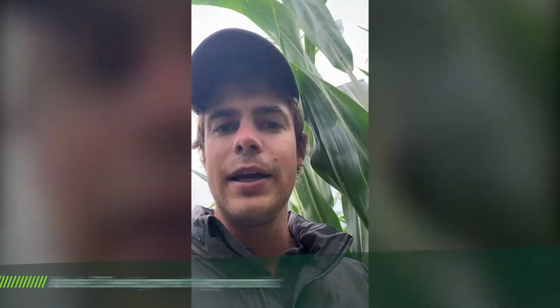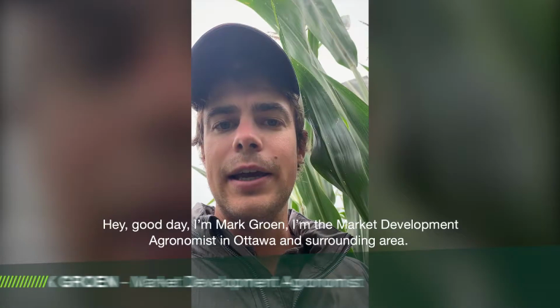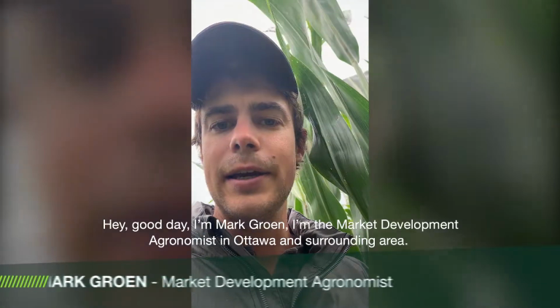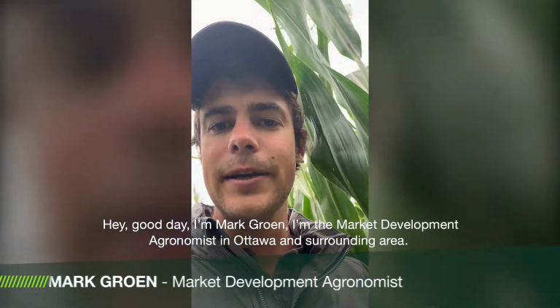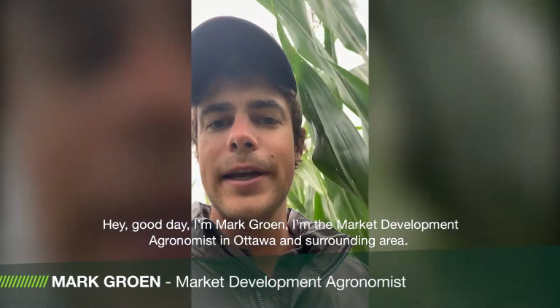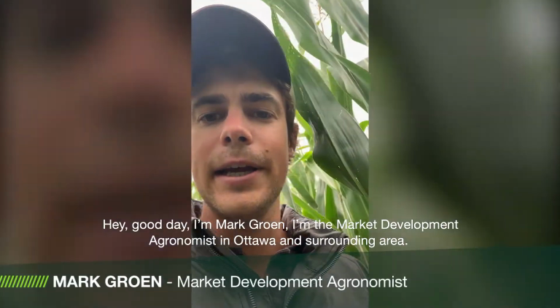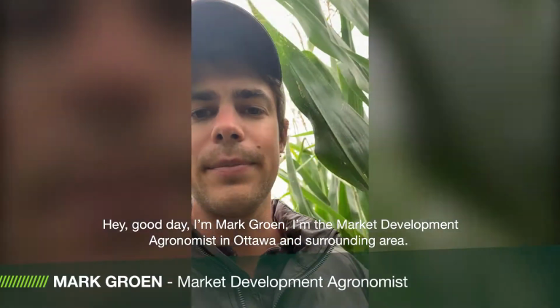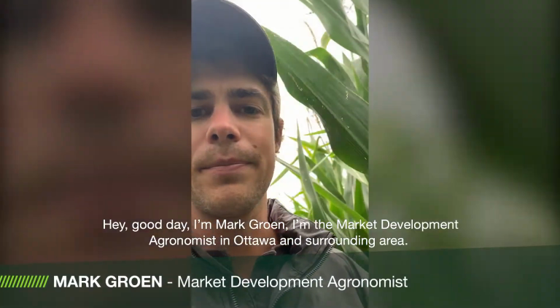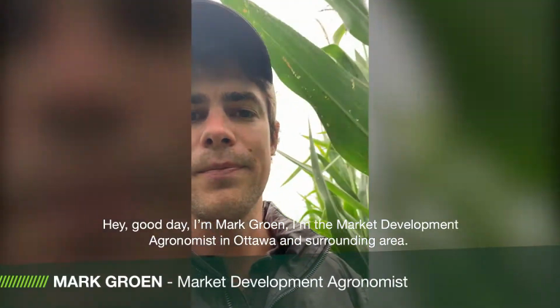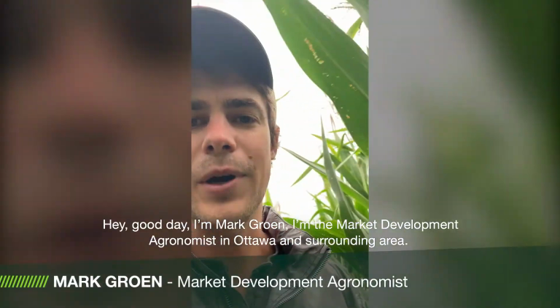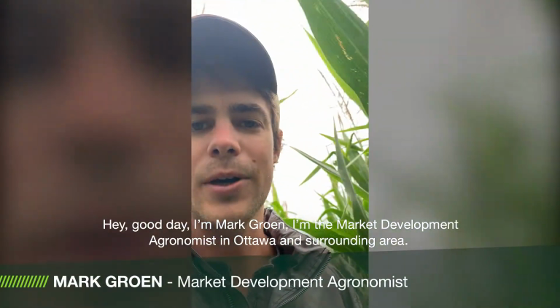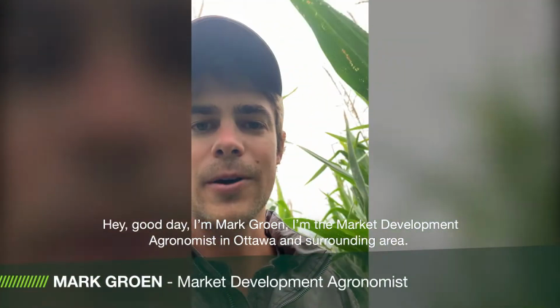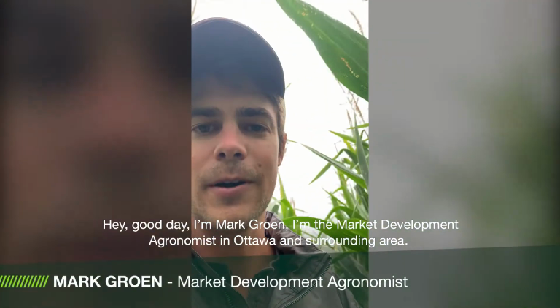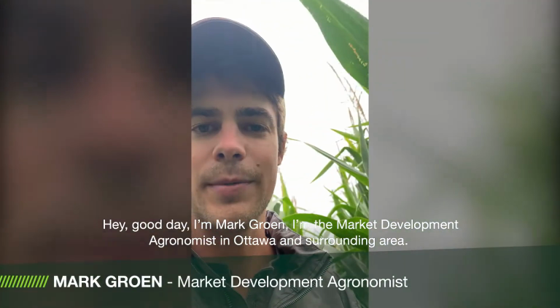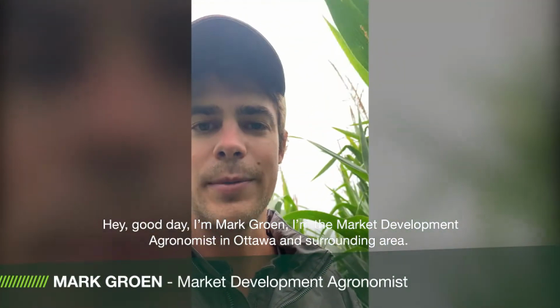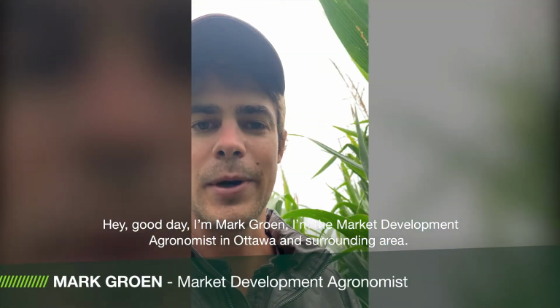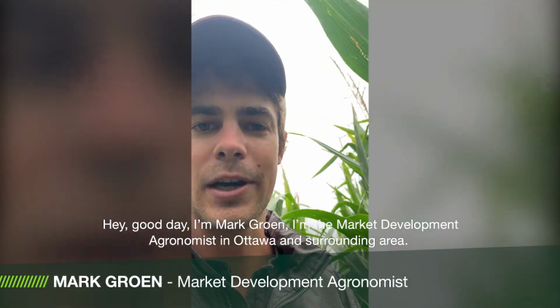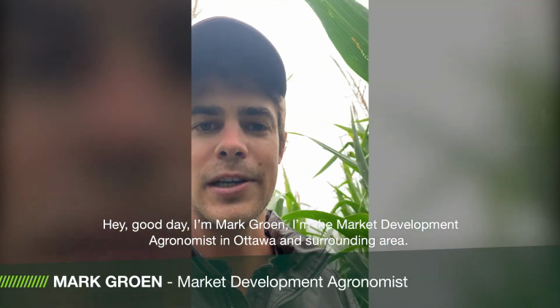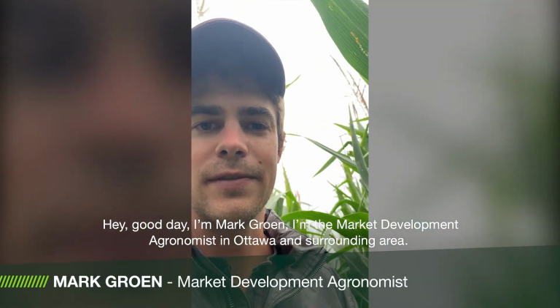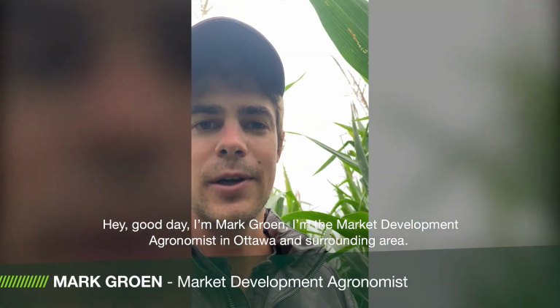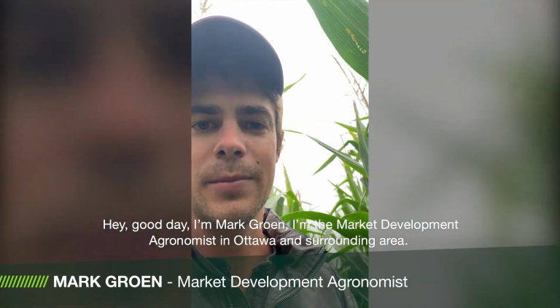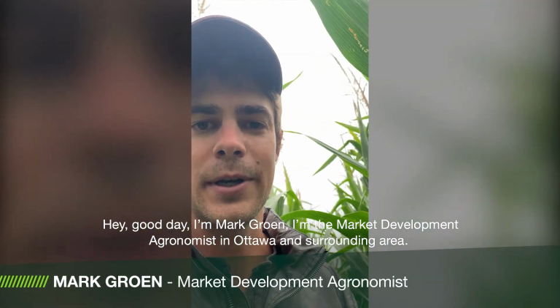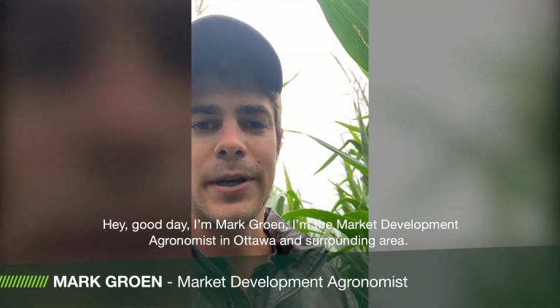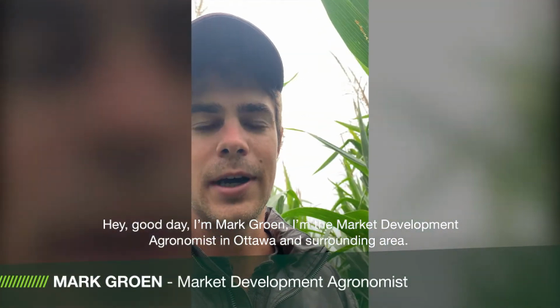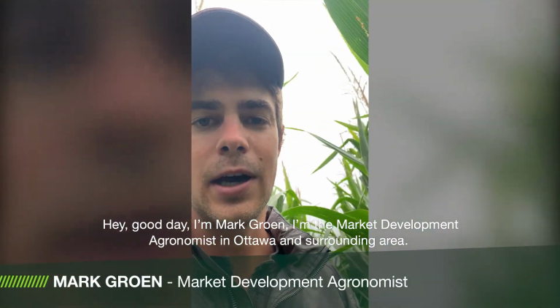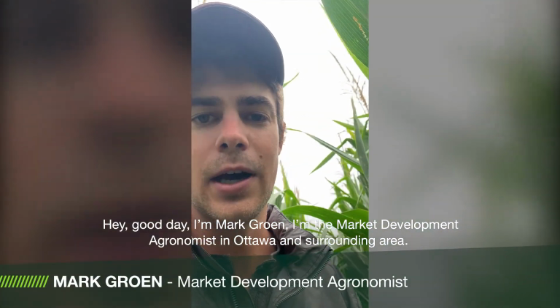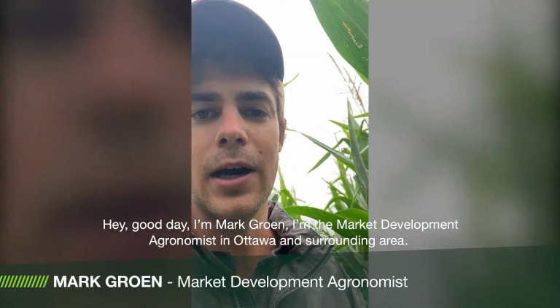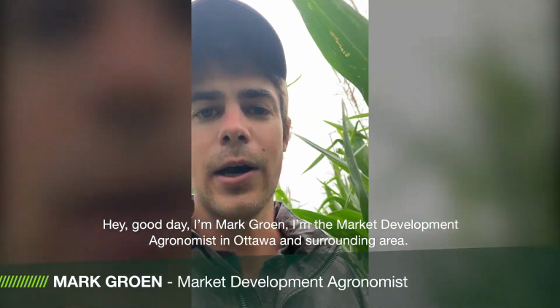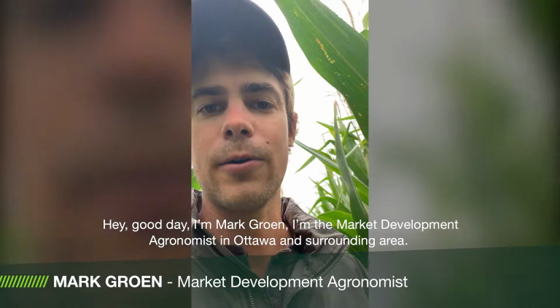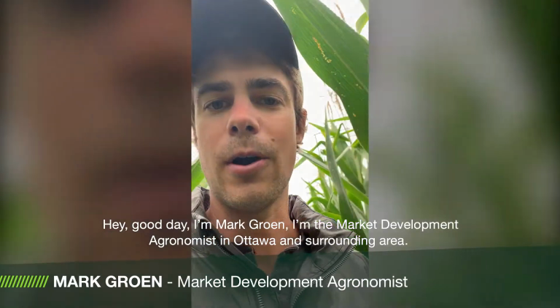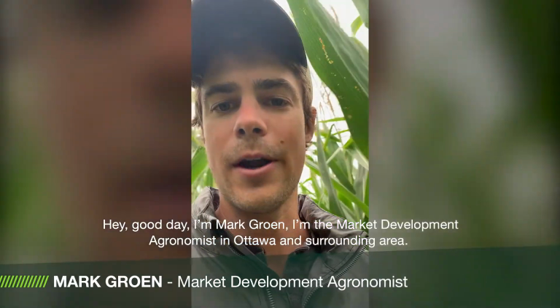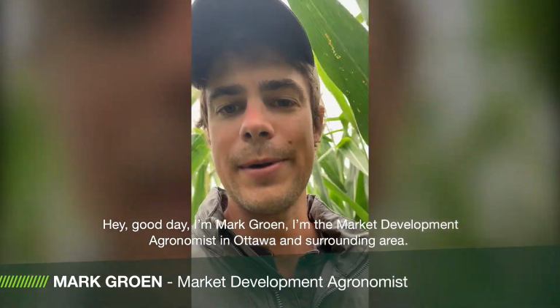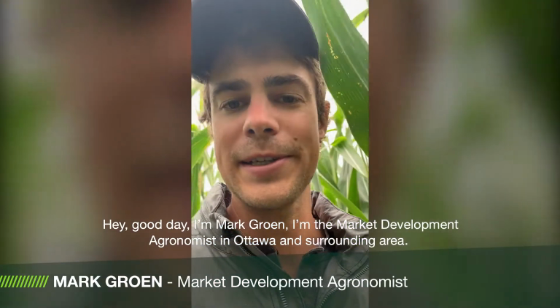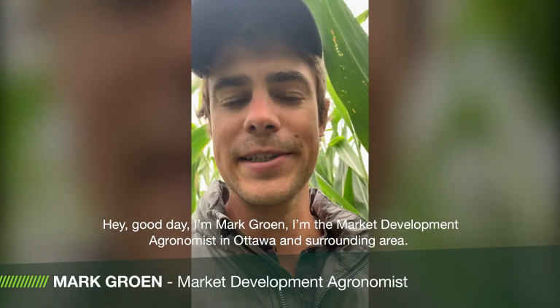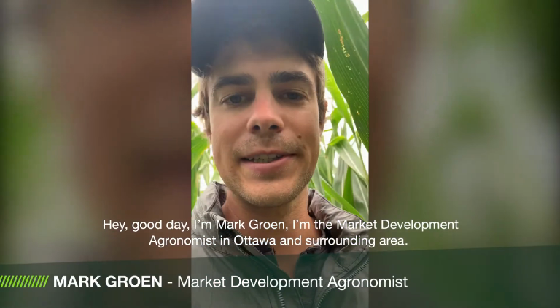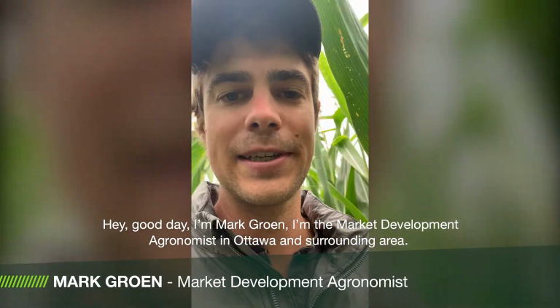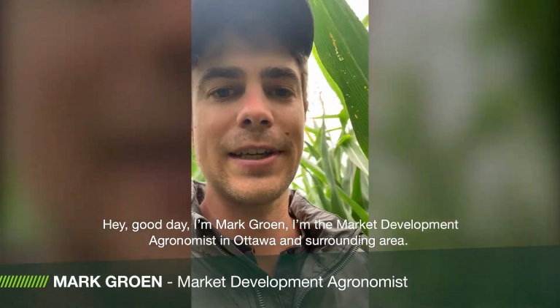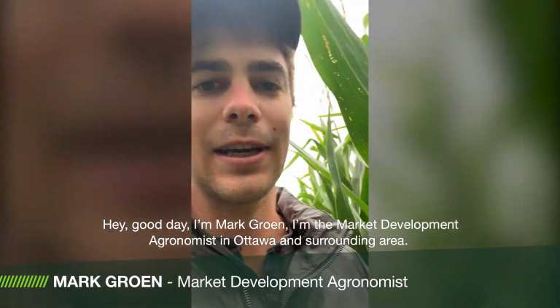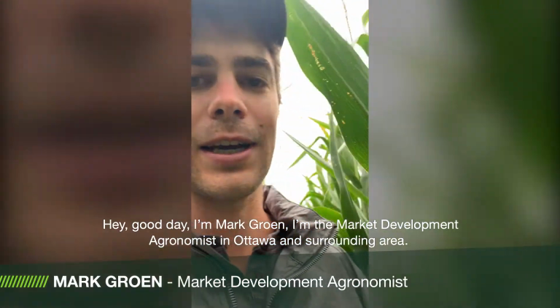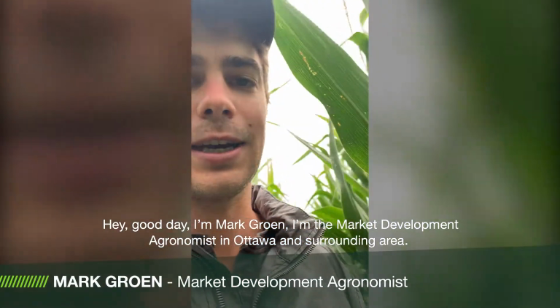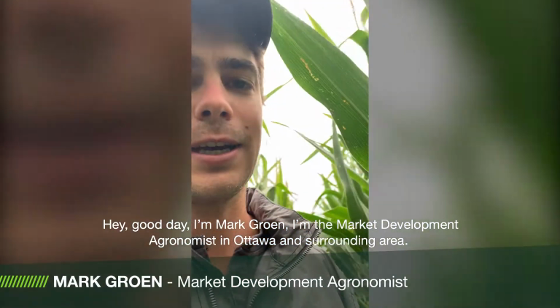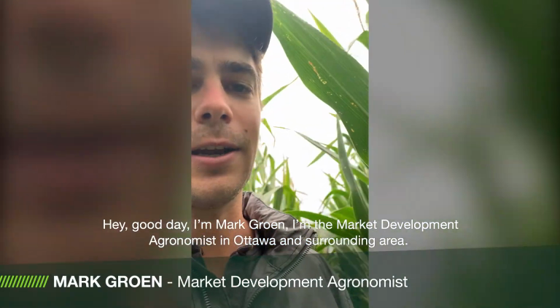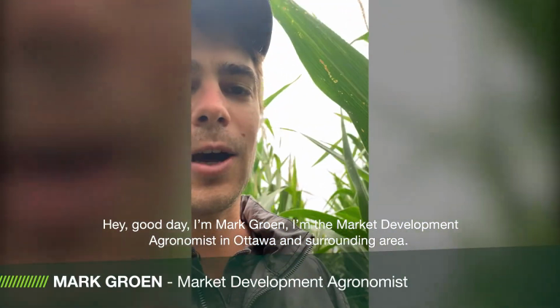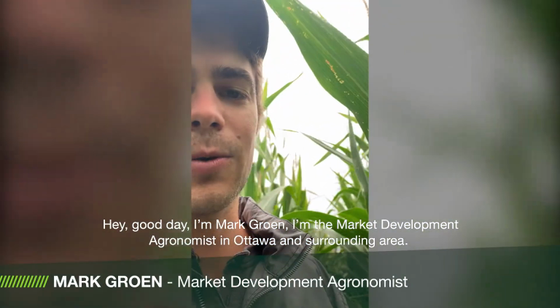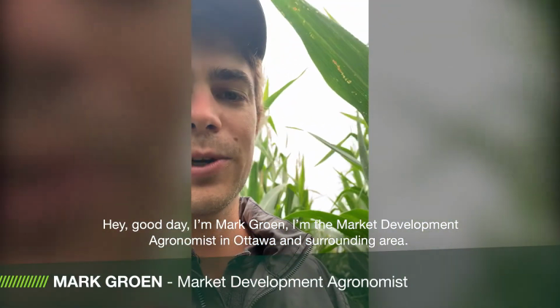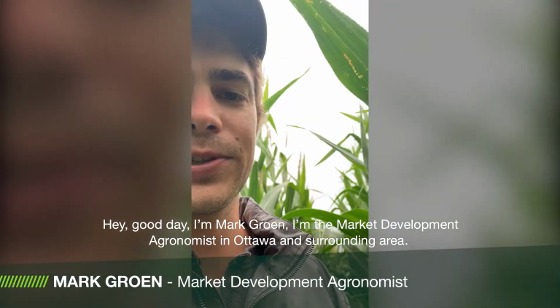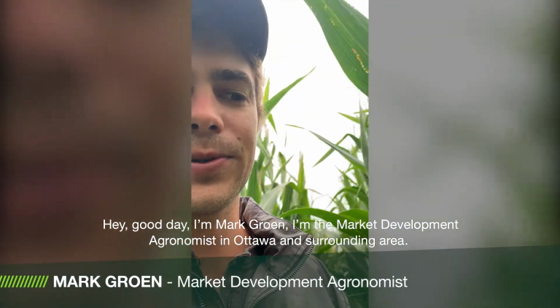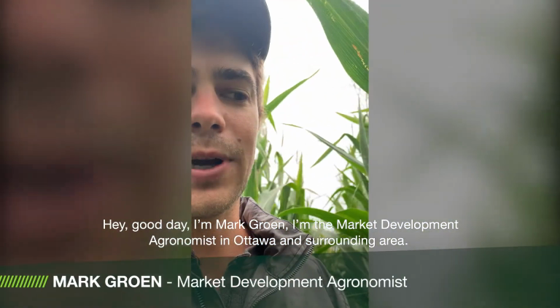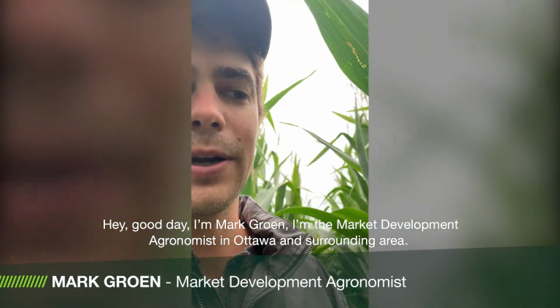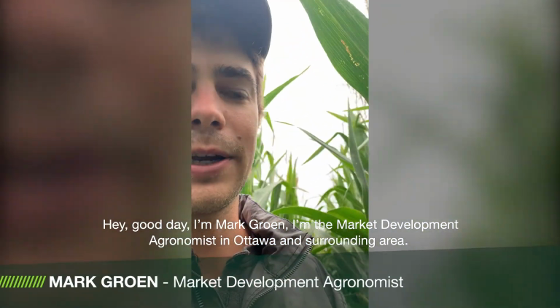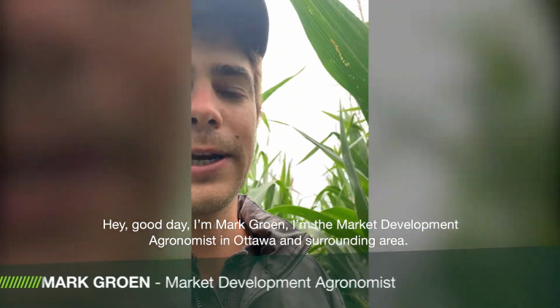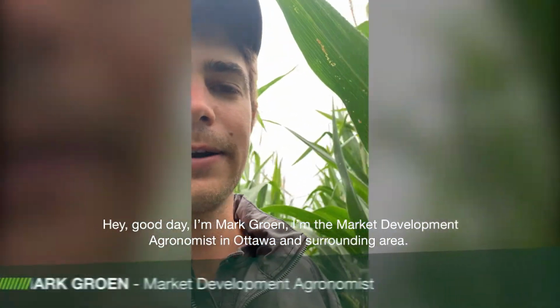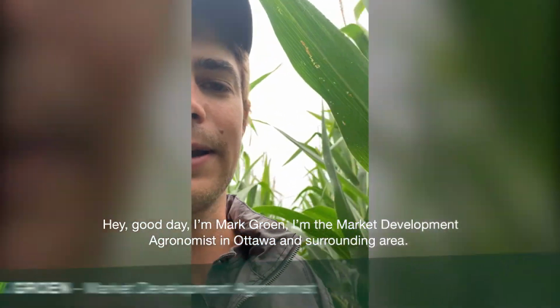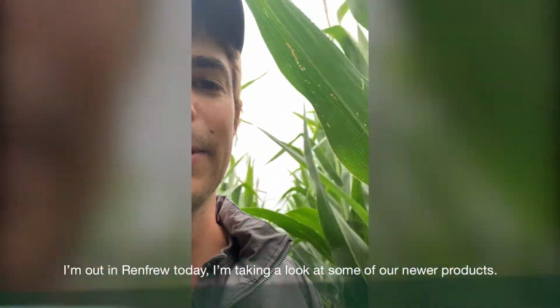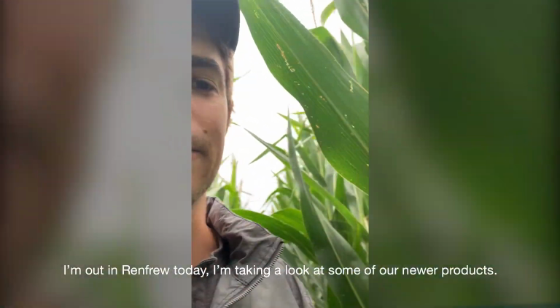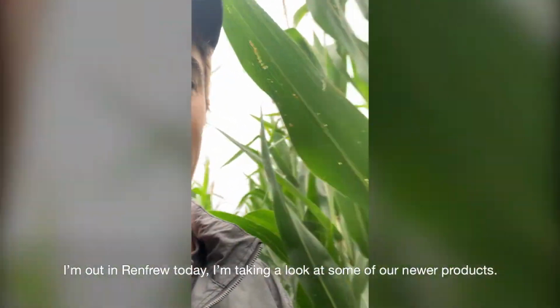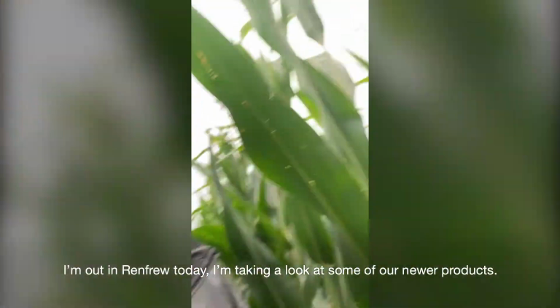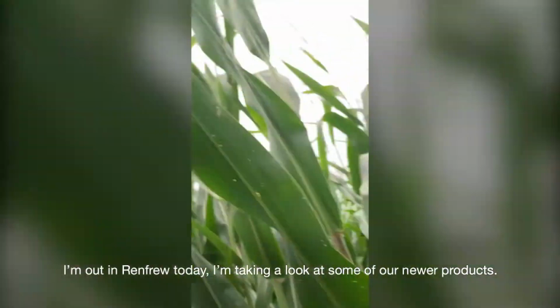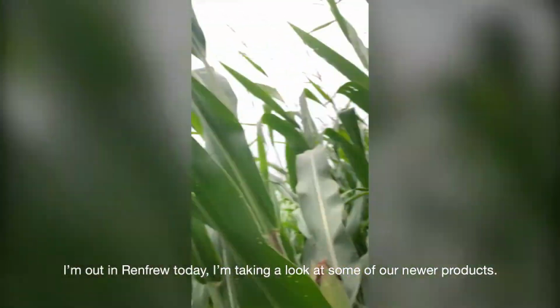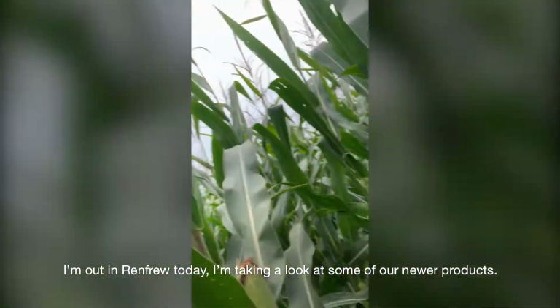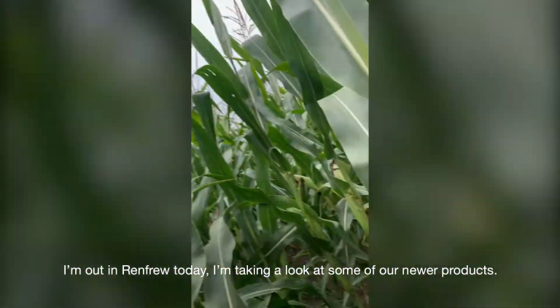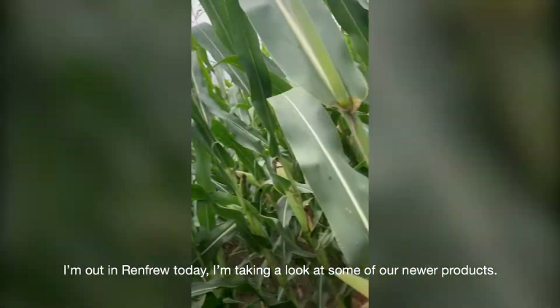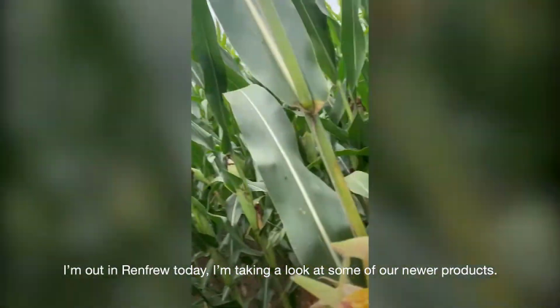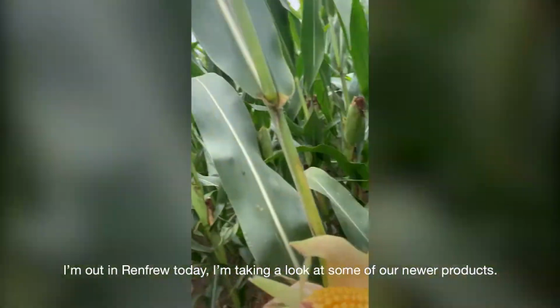Hey, good day. I'm Mark Groen, the market development agronomist in Ottawa and surrounding area. I'm out in Renfrew today.